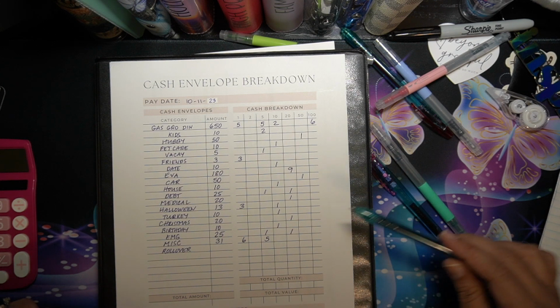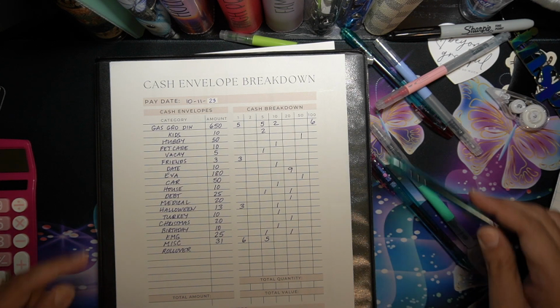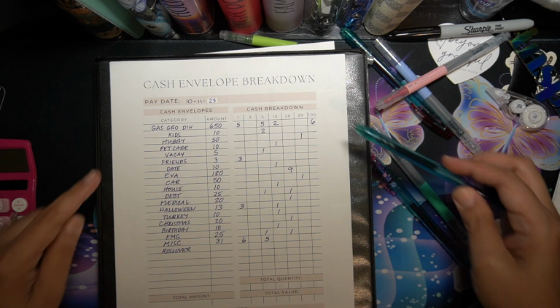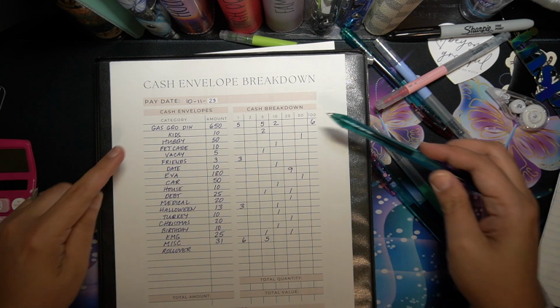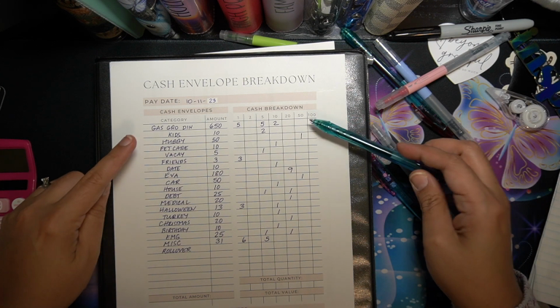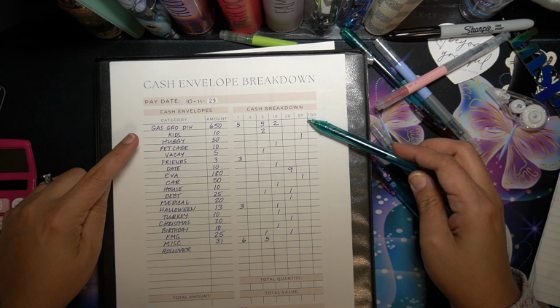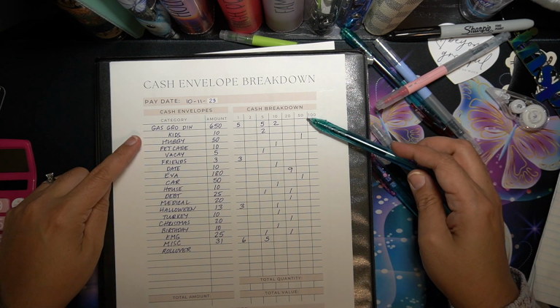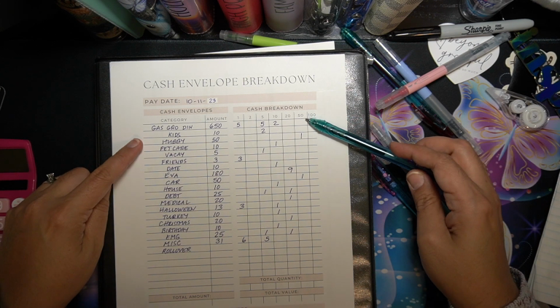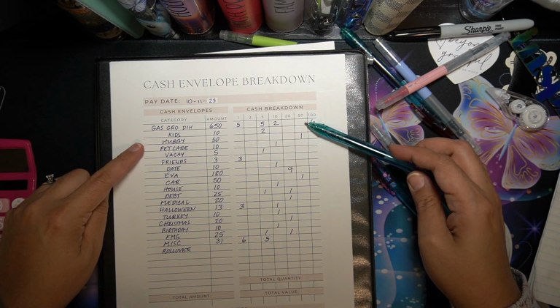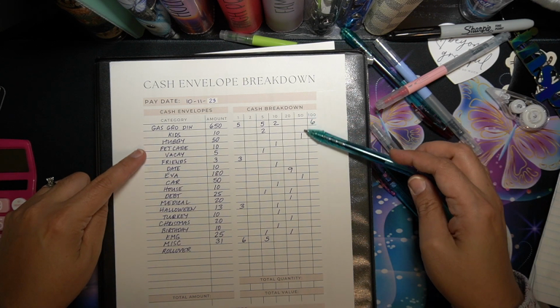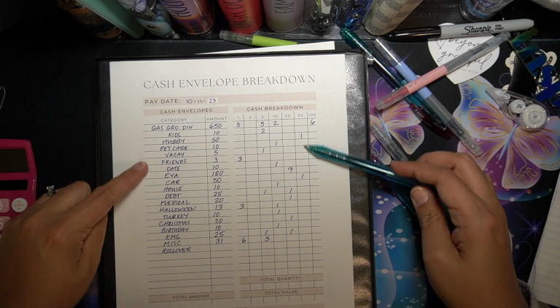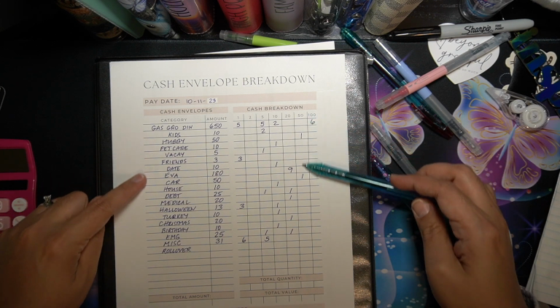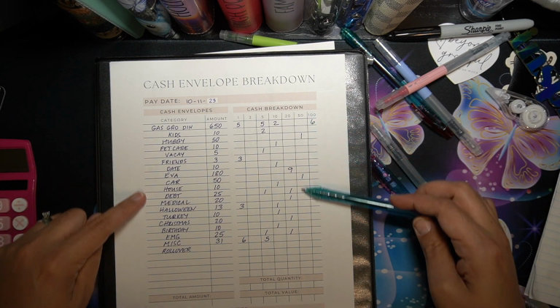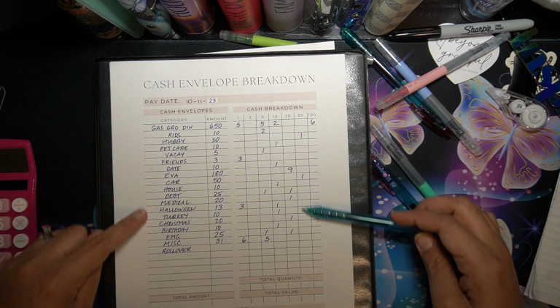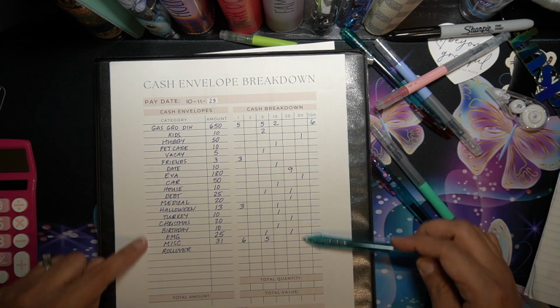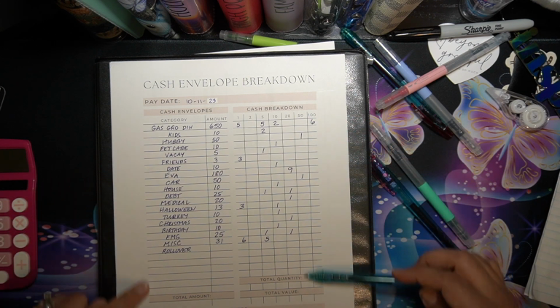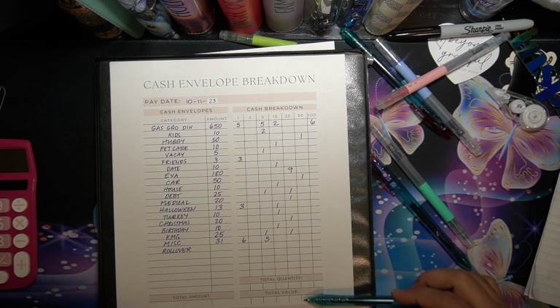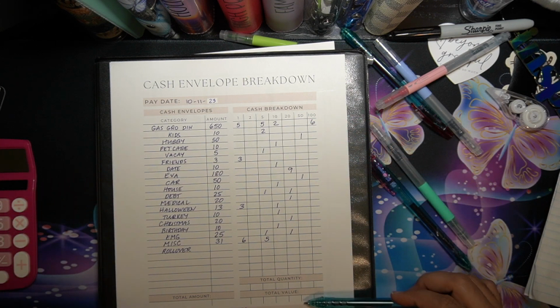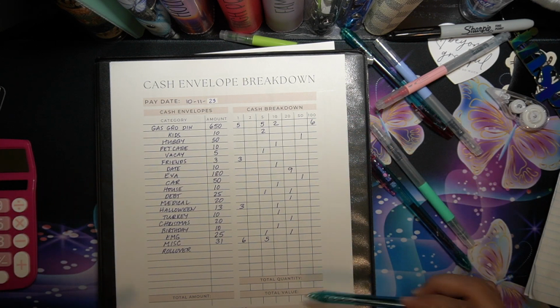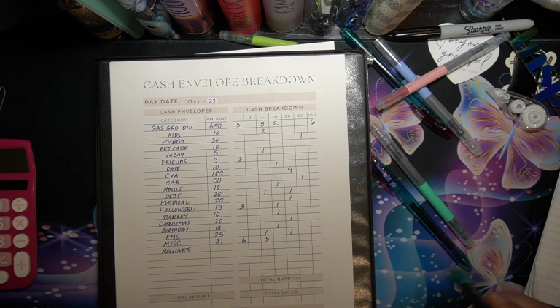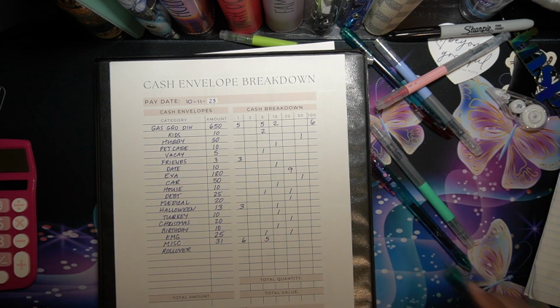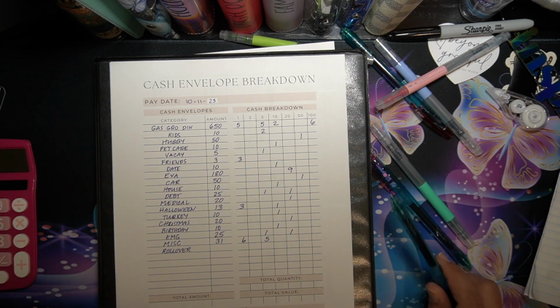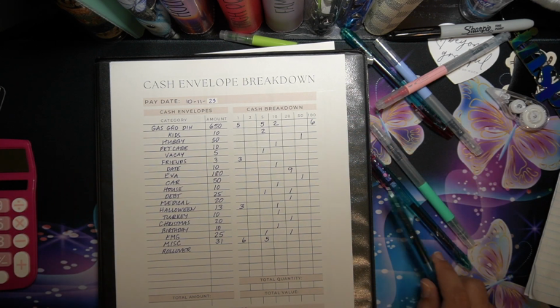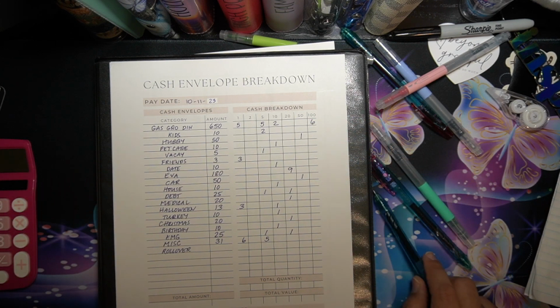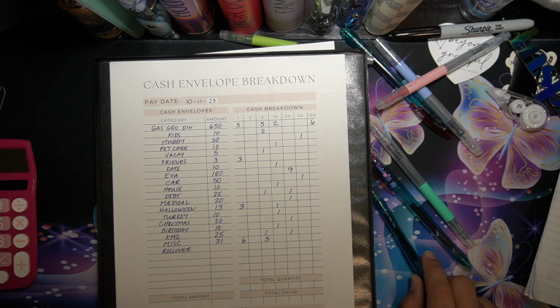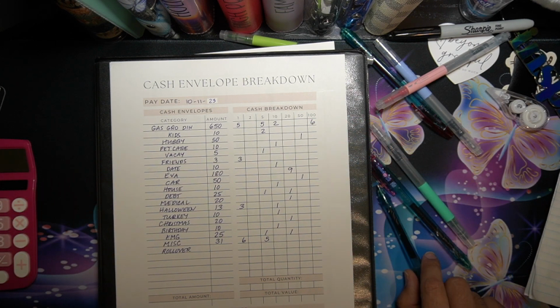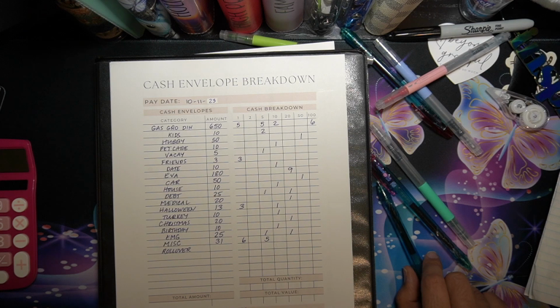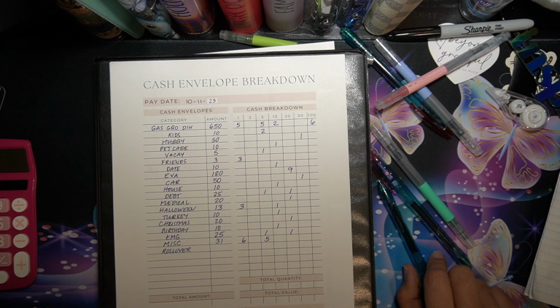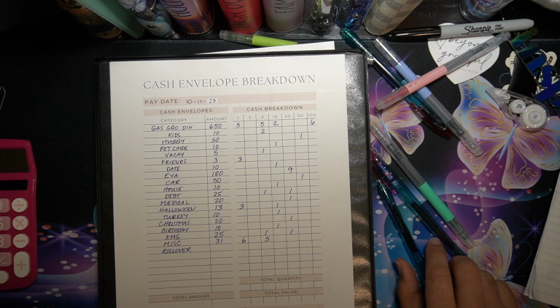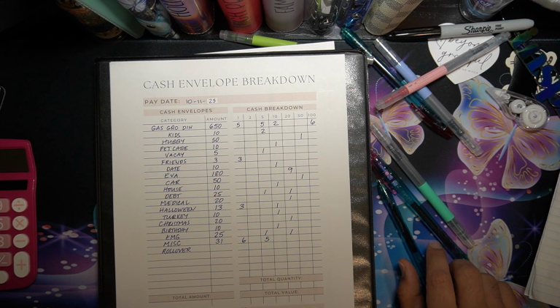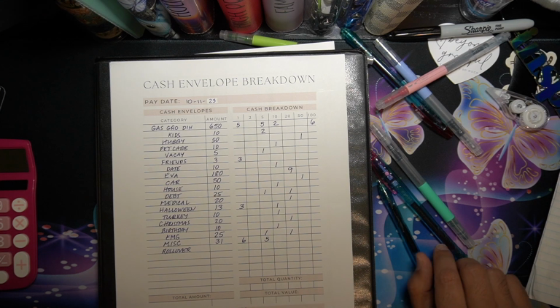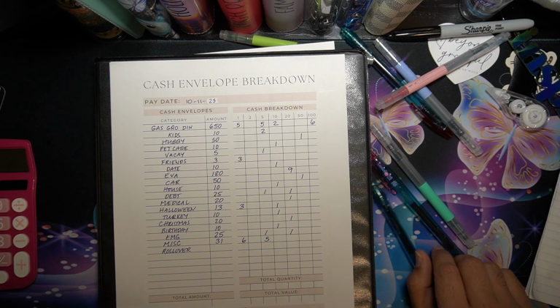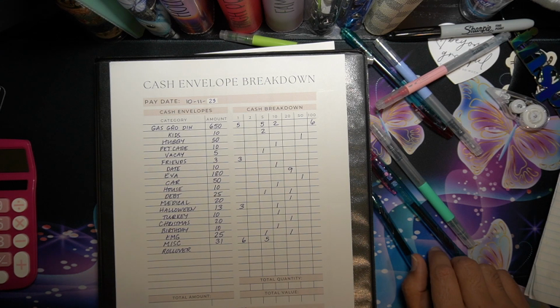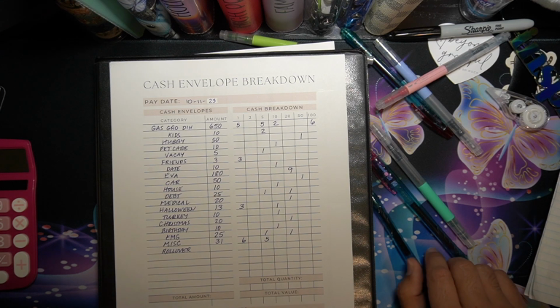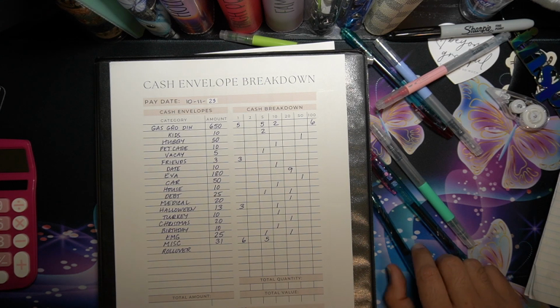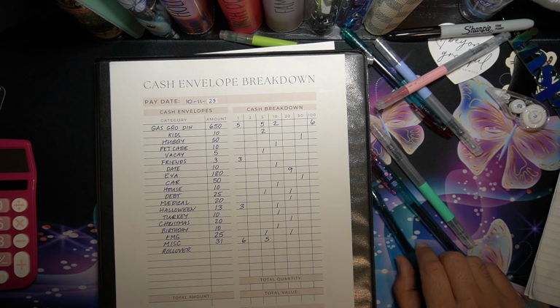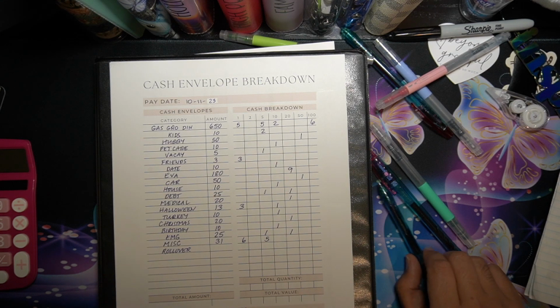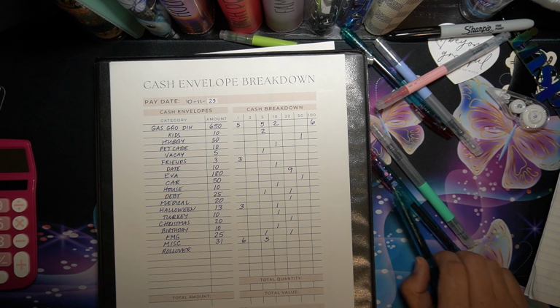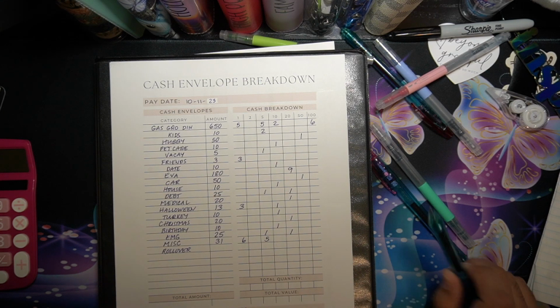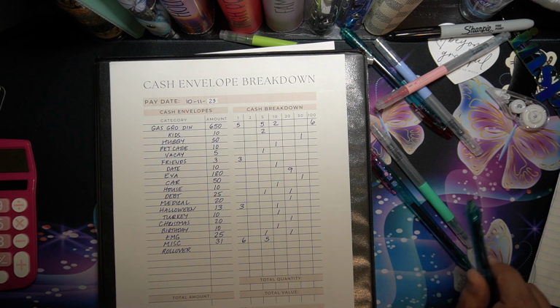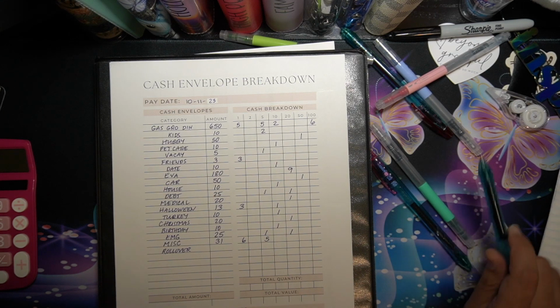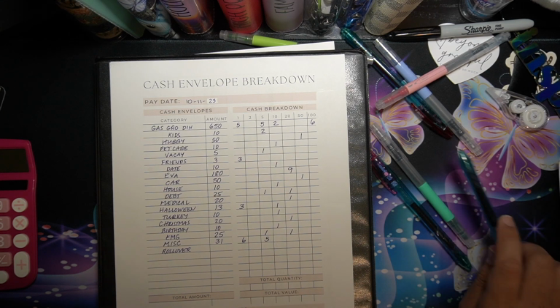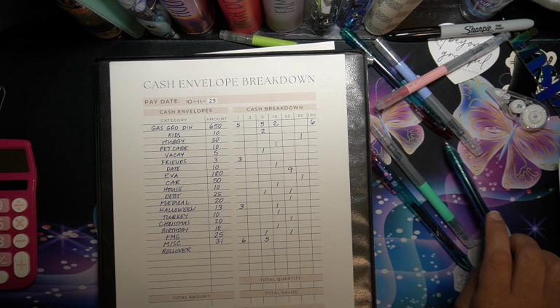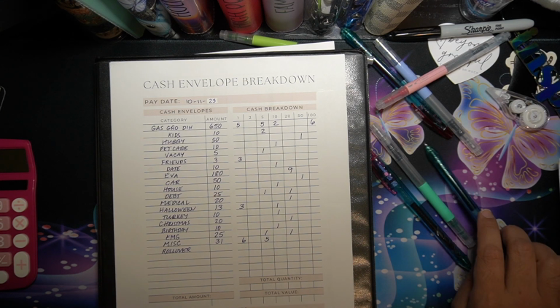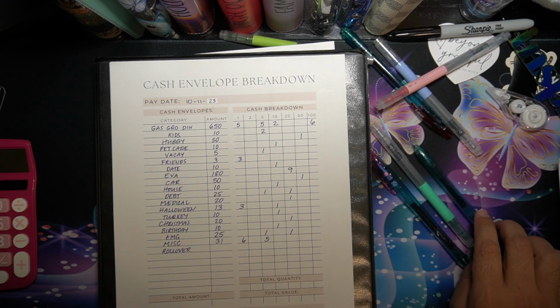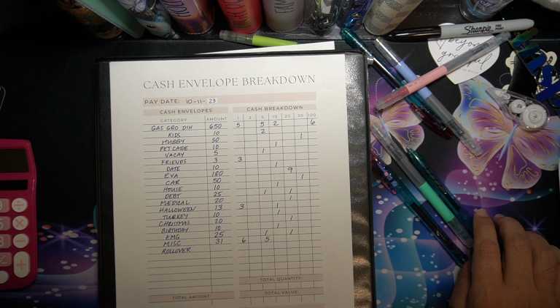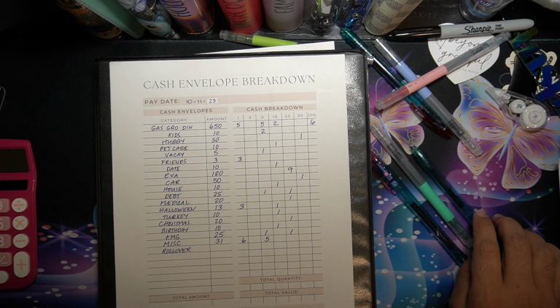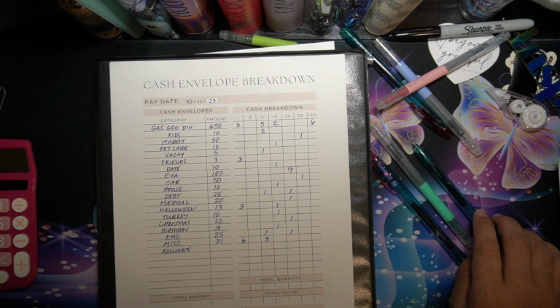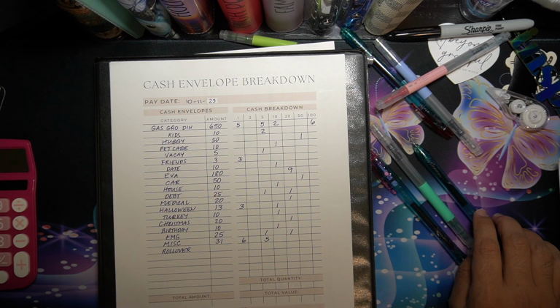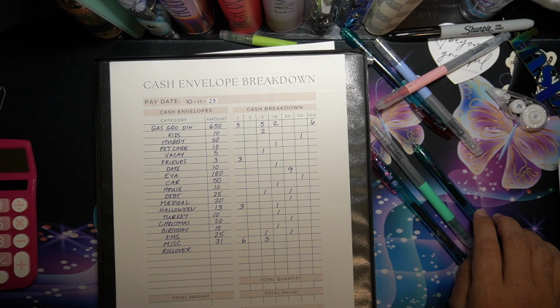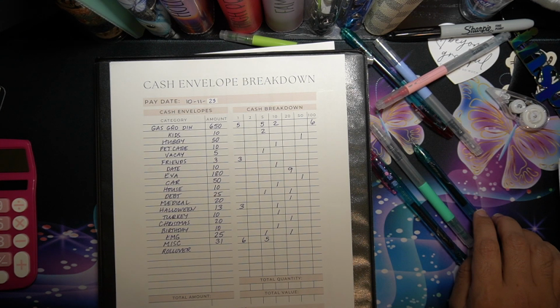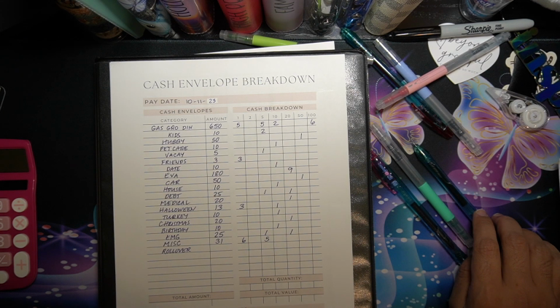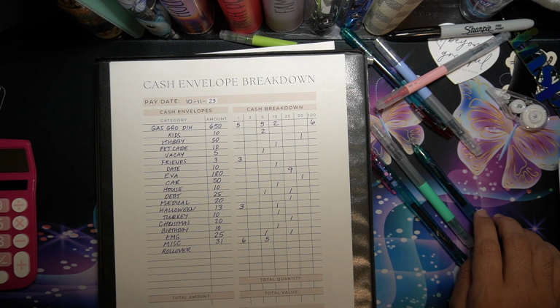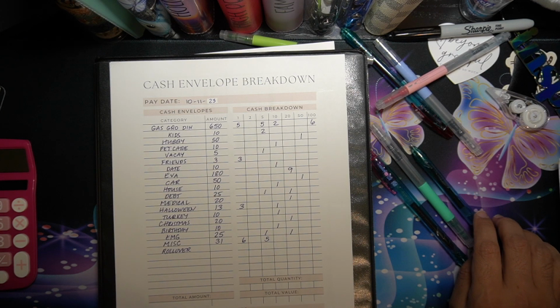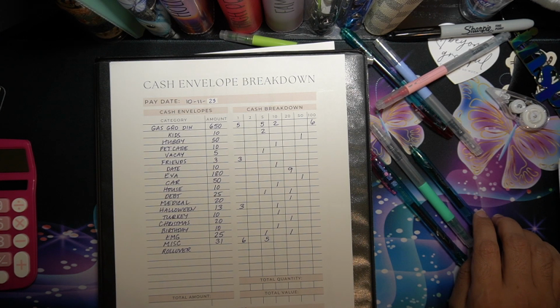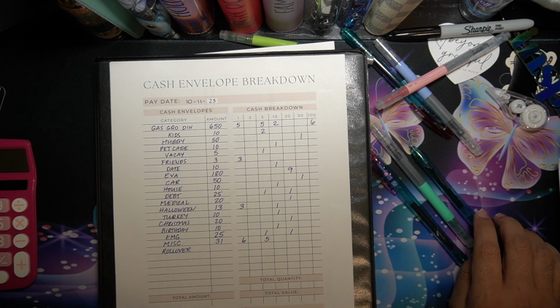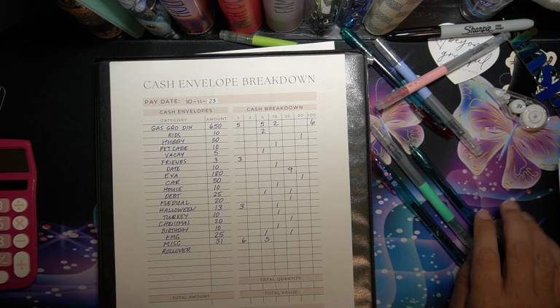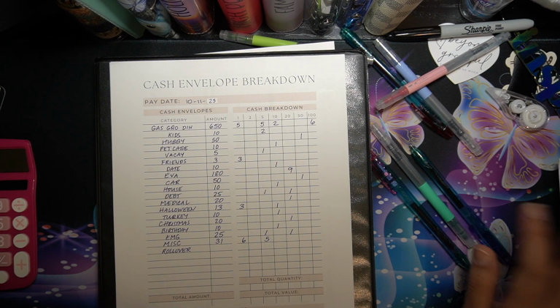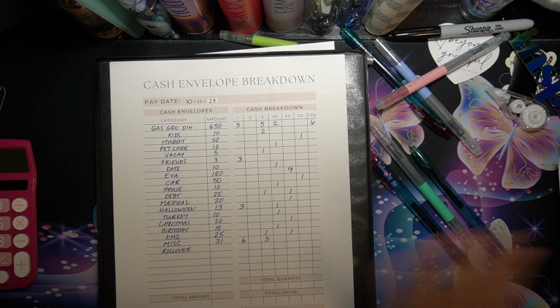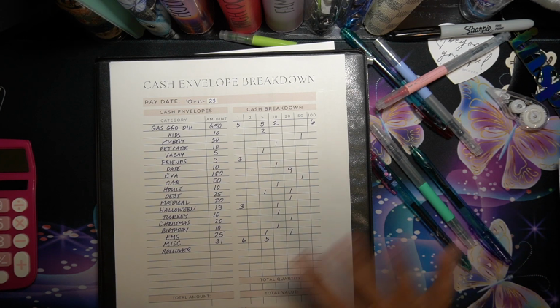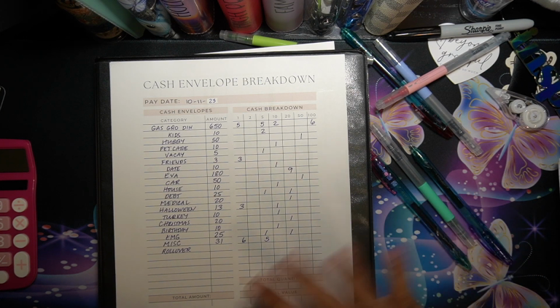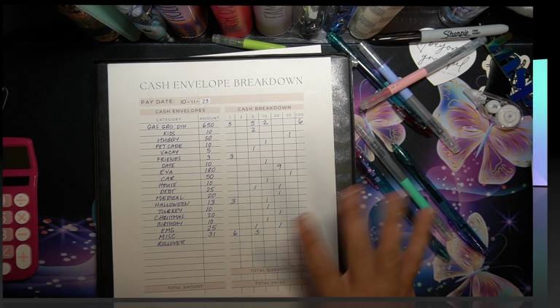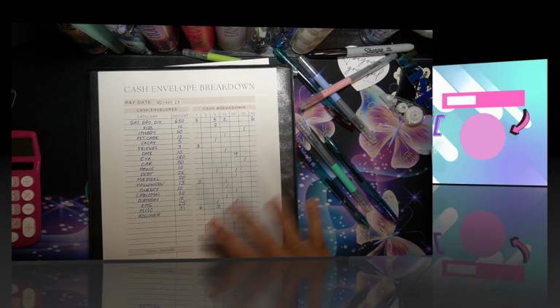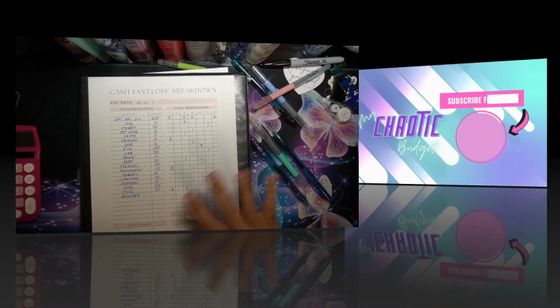By tomorrow I should know what my totals are and then we'll see how we do for our cash stuffing. All right guys, bye bye!